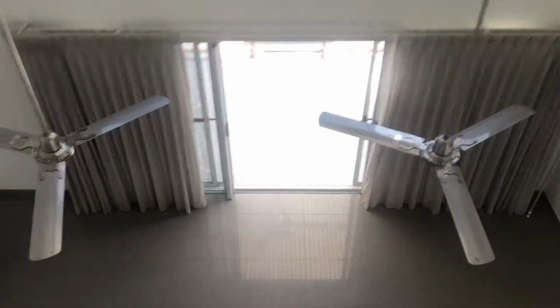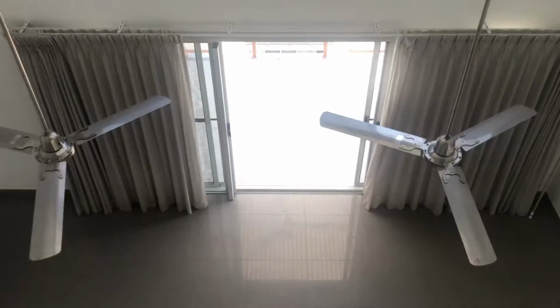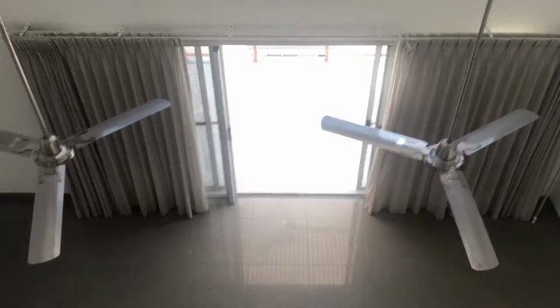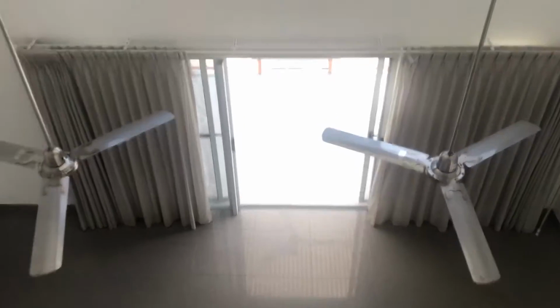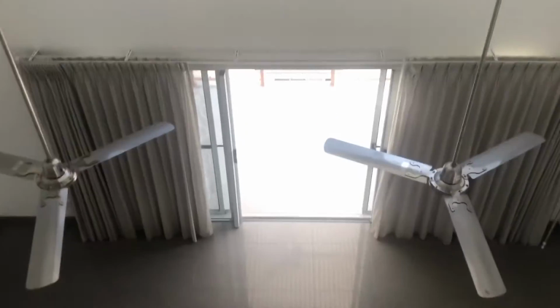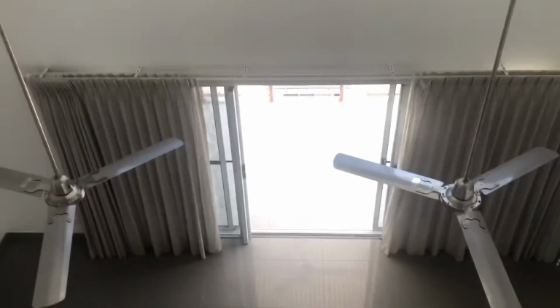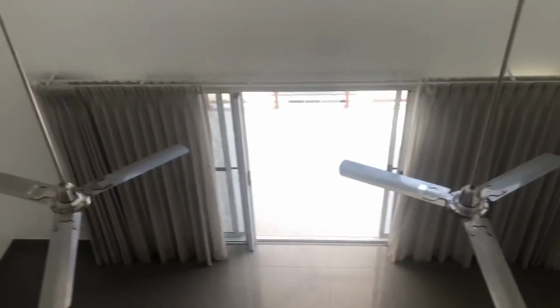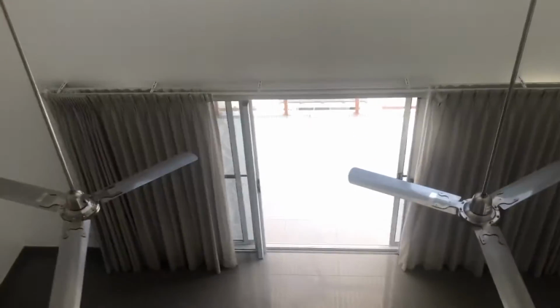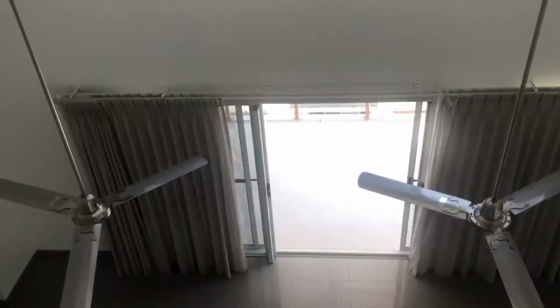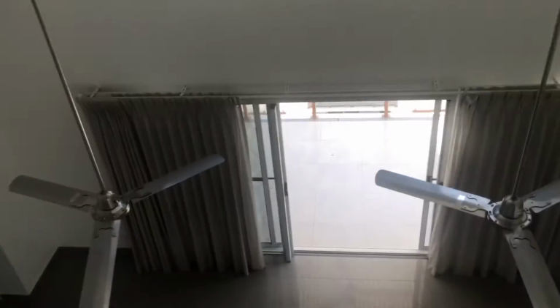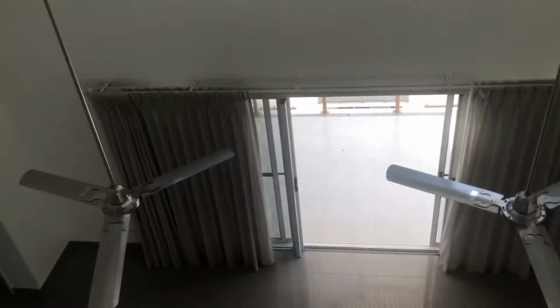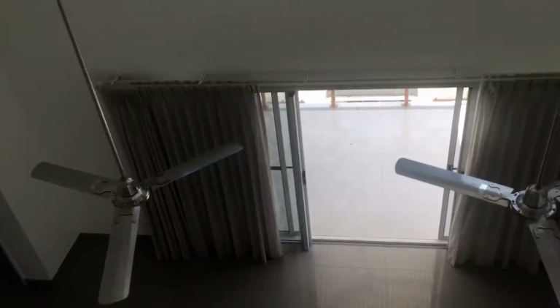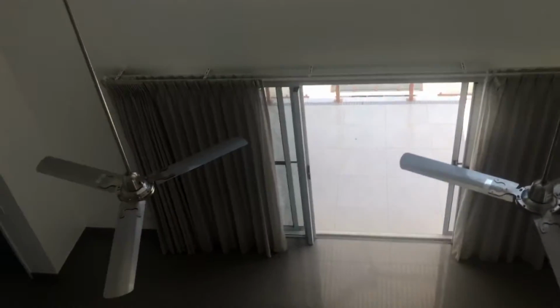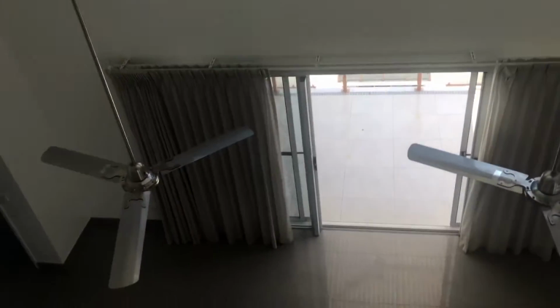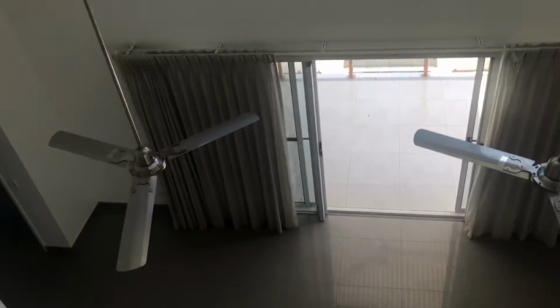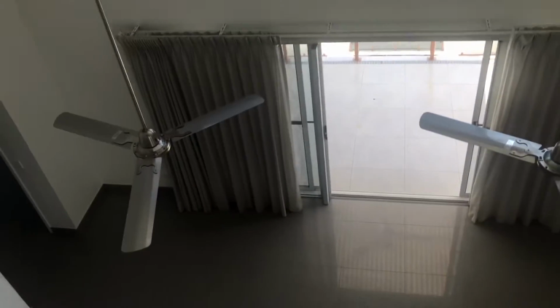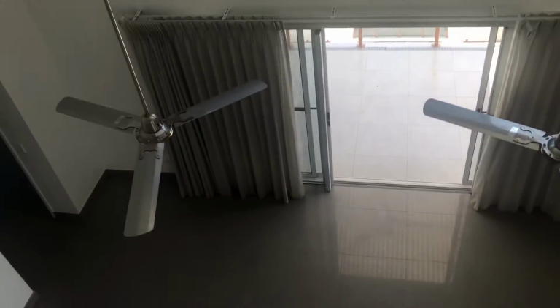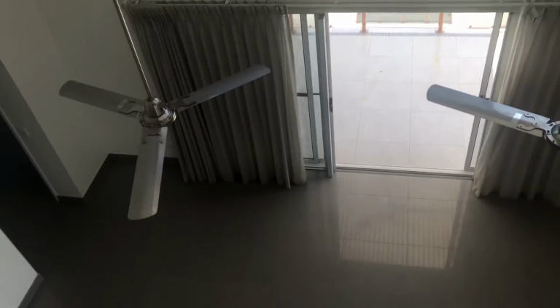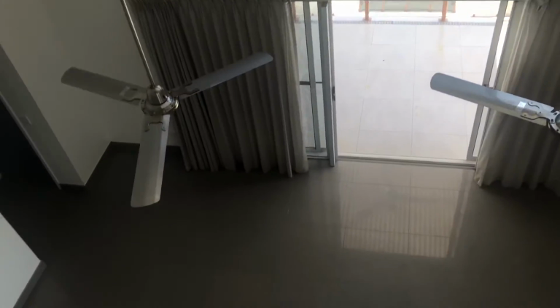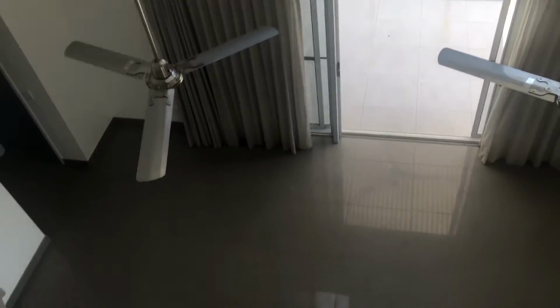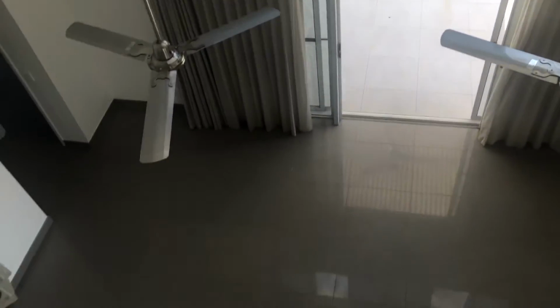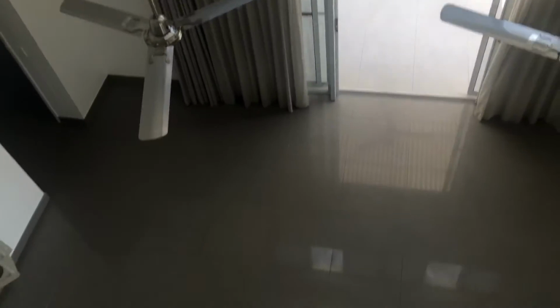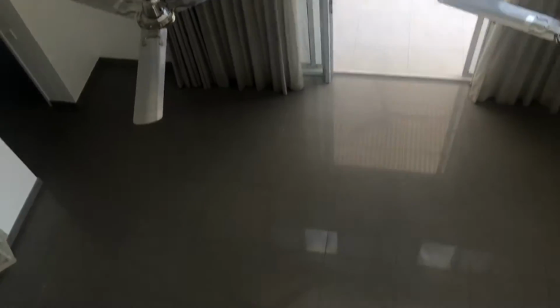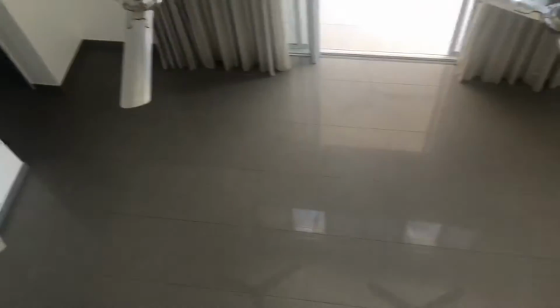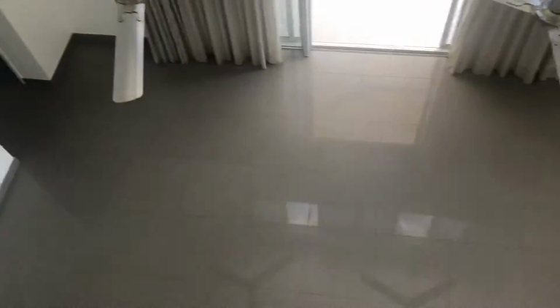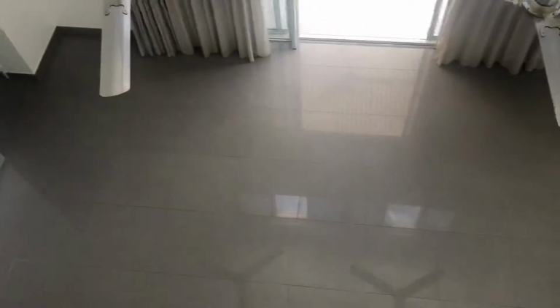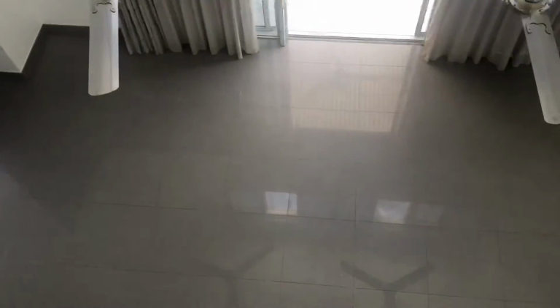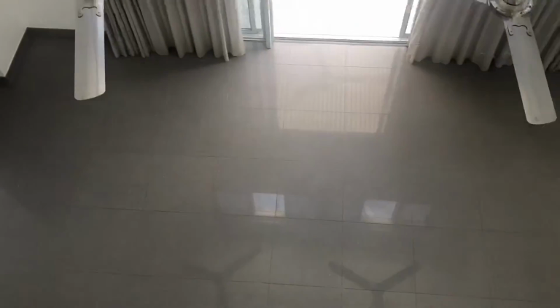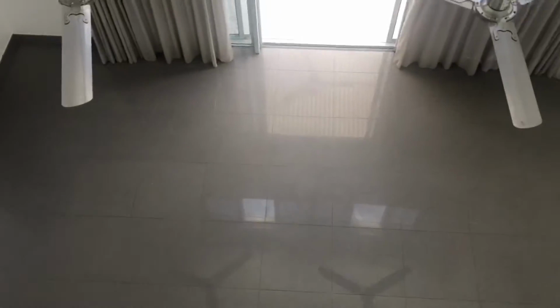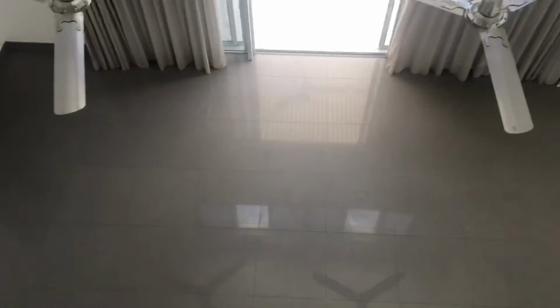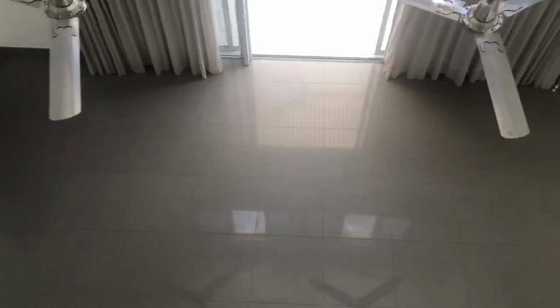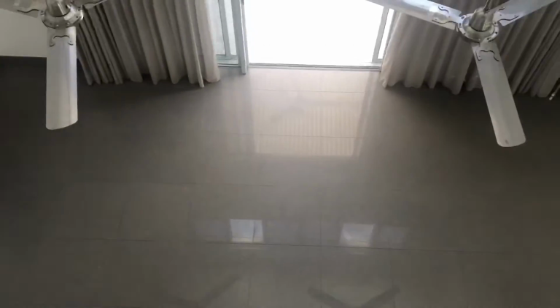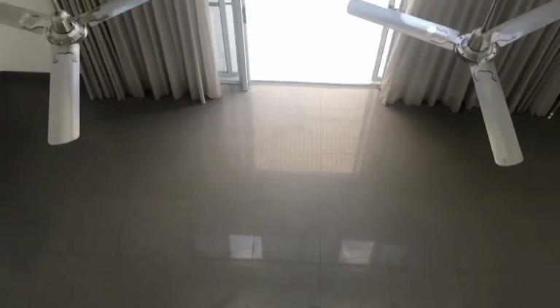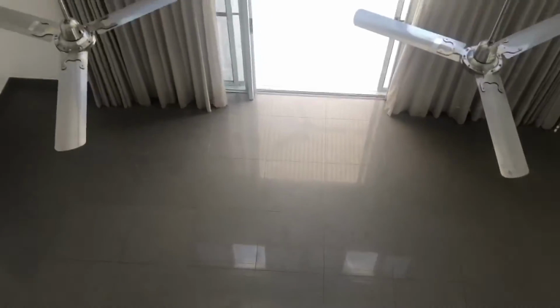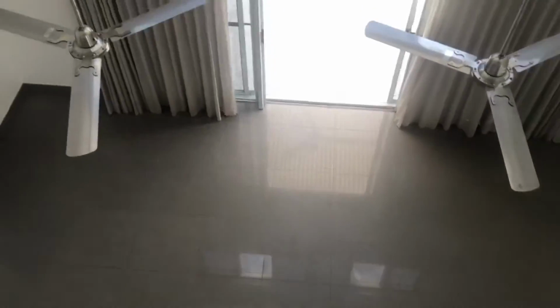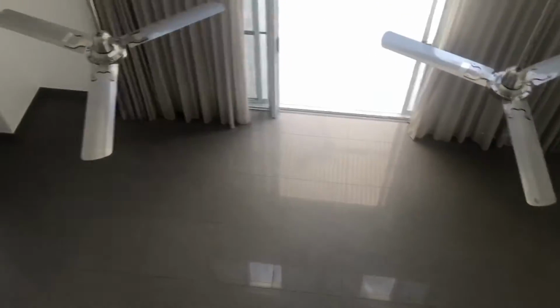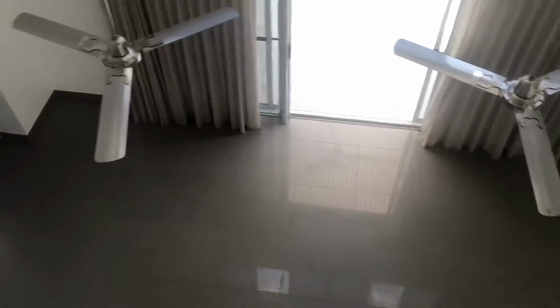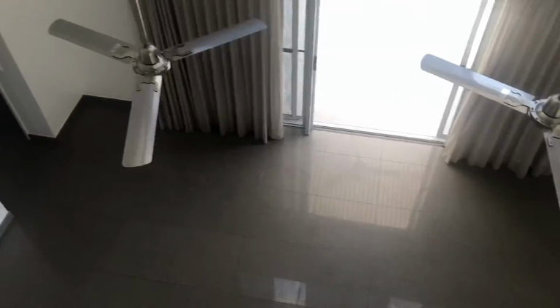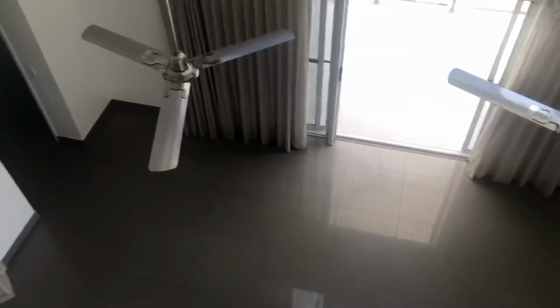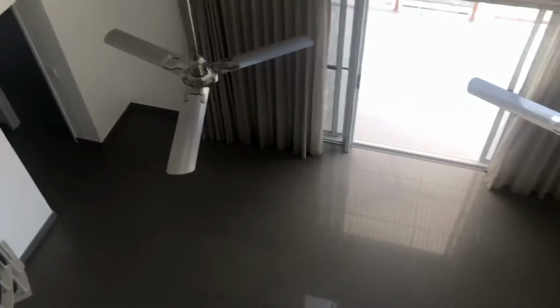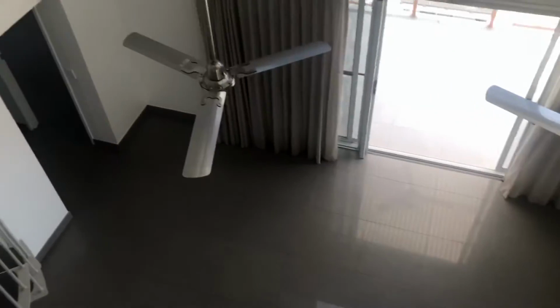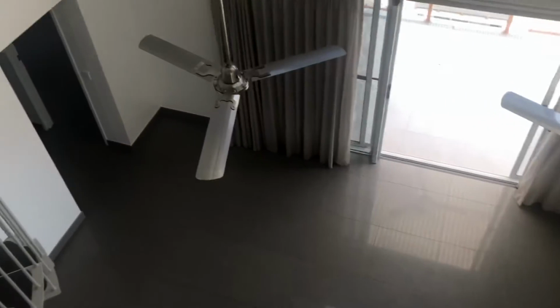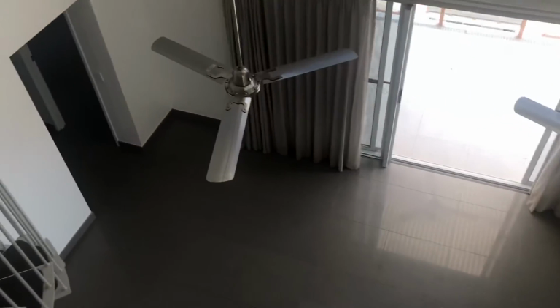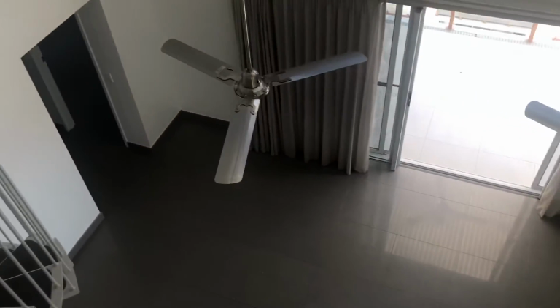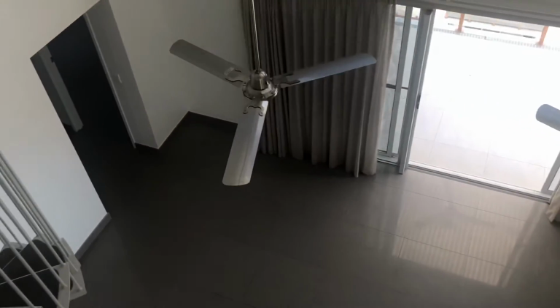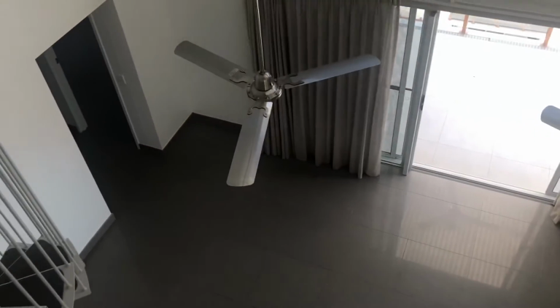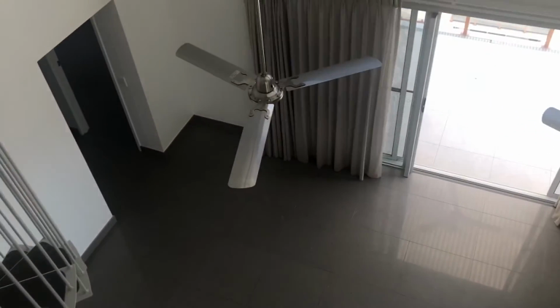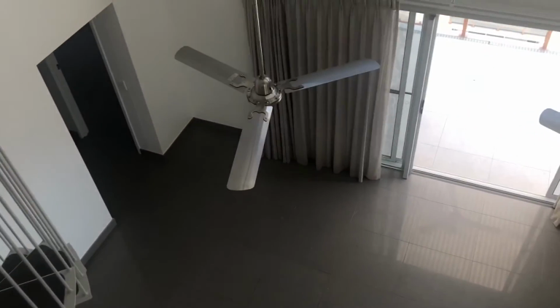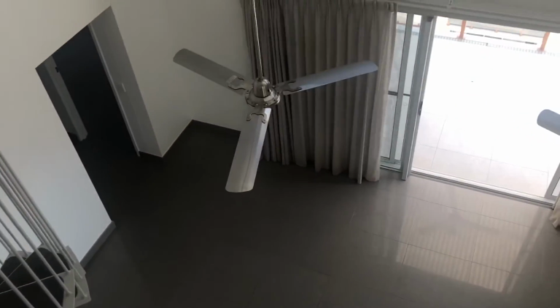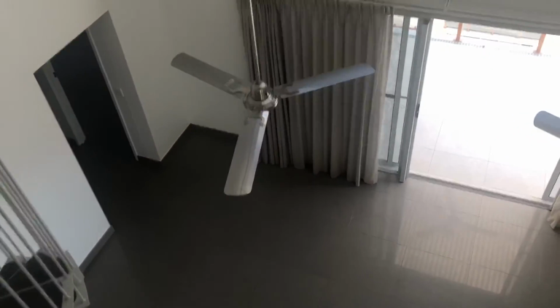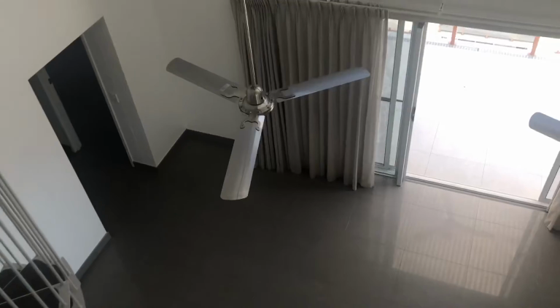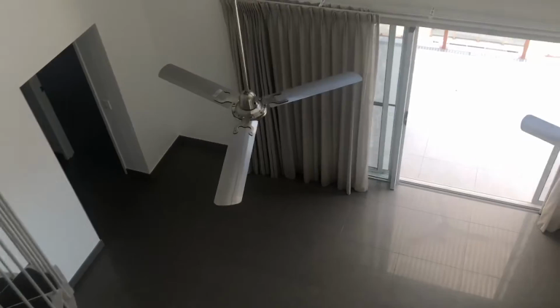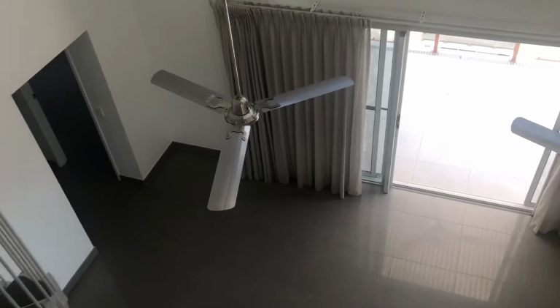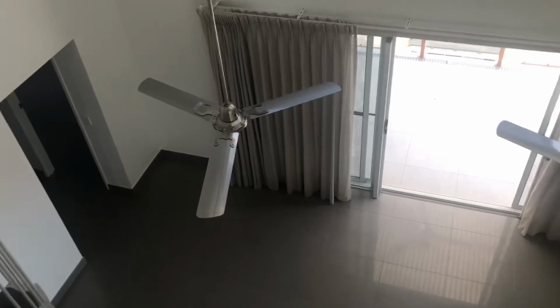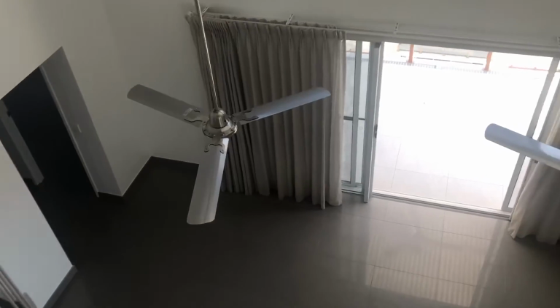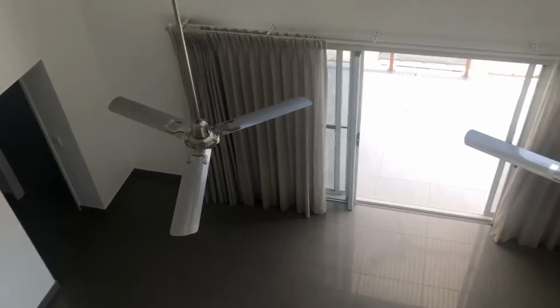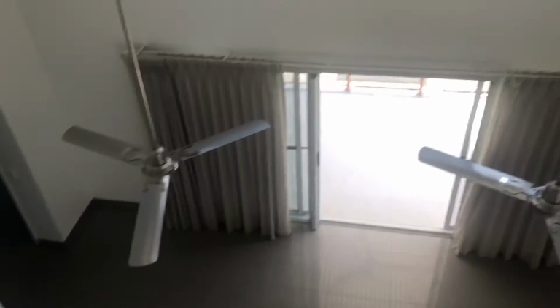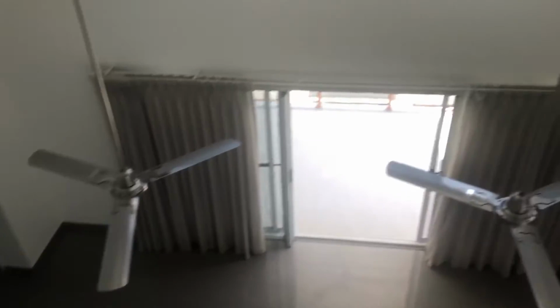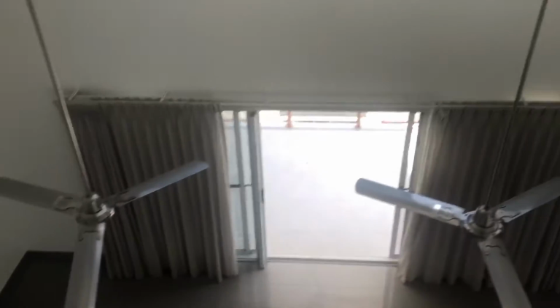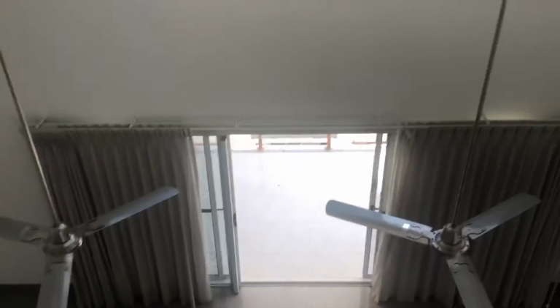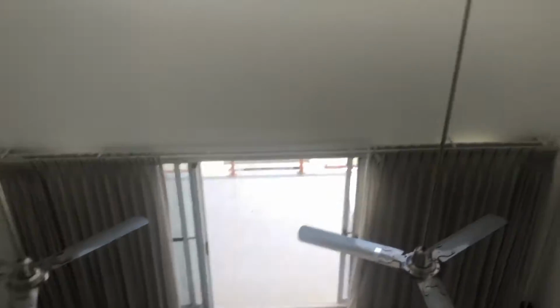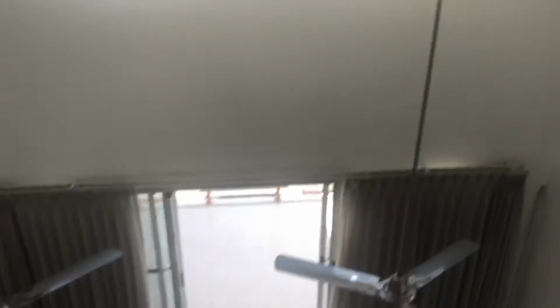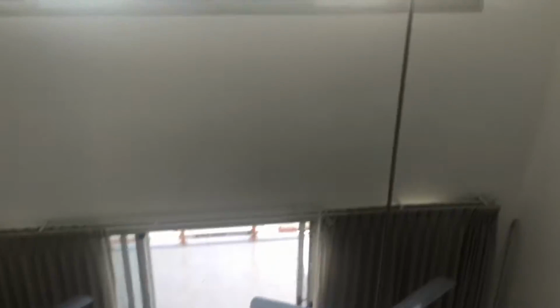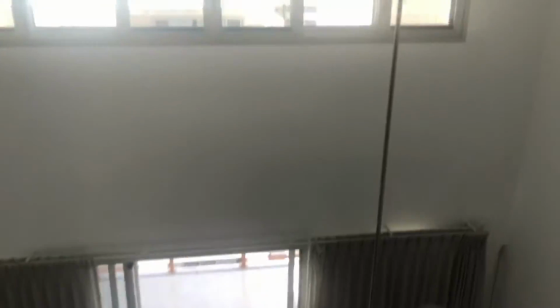Welcome to 902 of 31 Smith Street. This apartment is very different, so we're going to do the video a little bit differently.